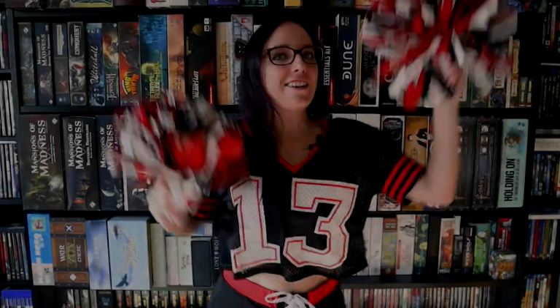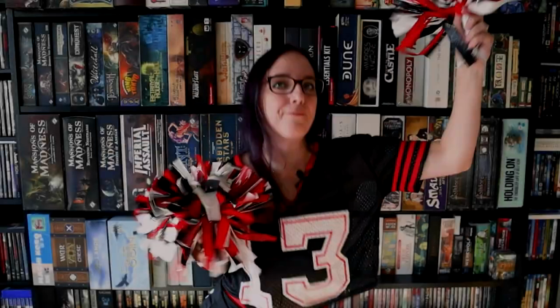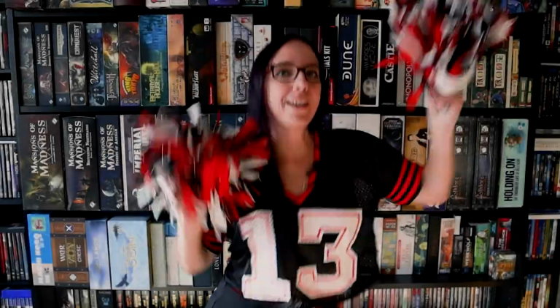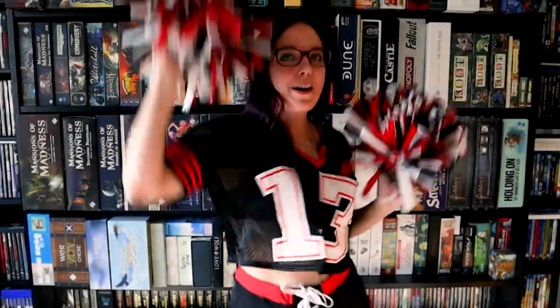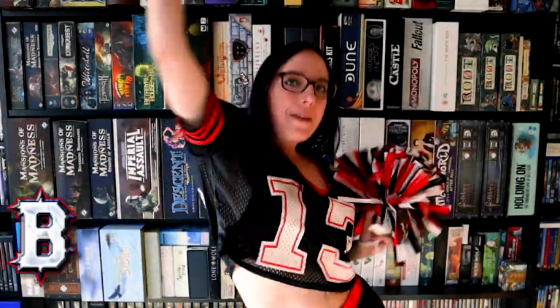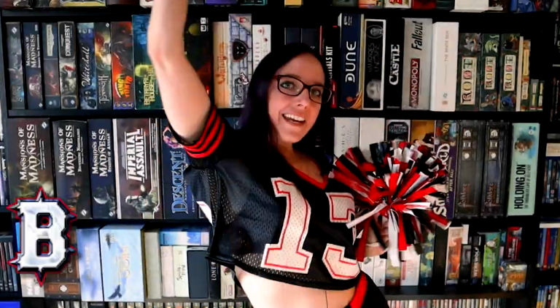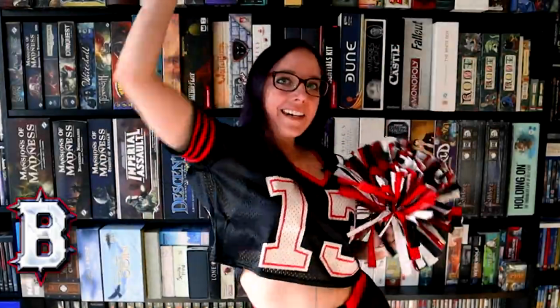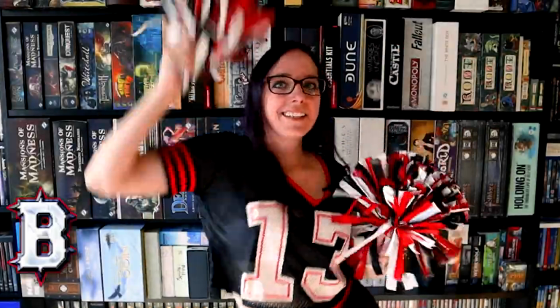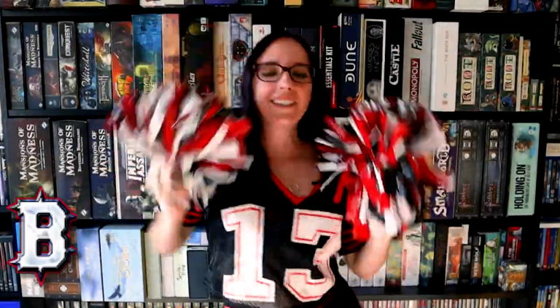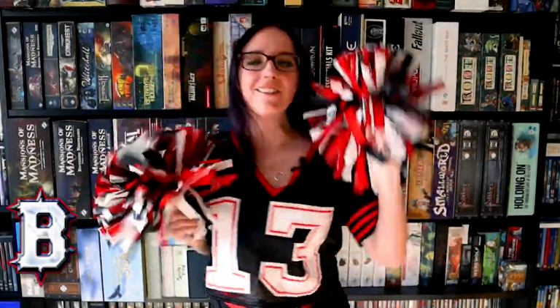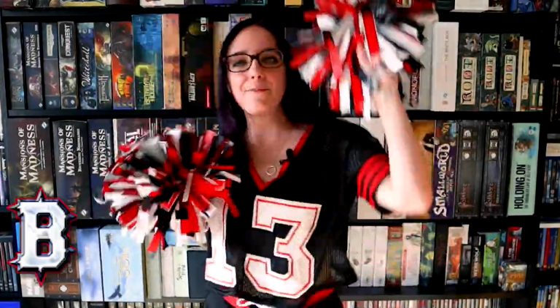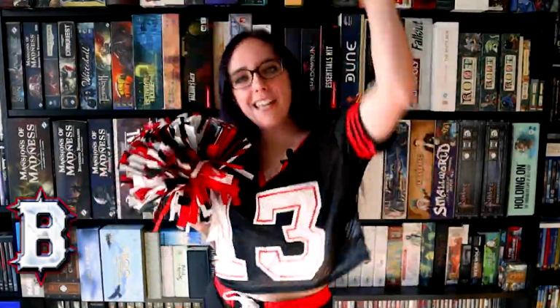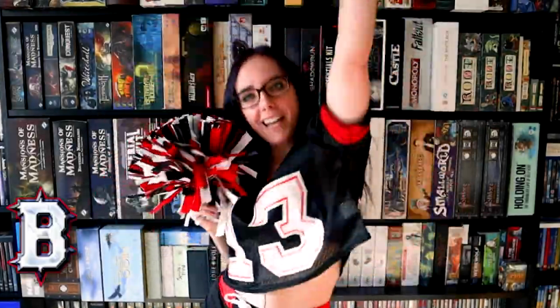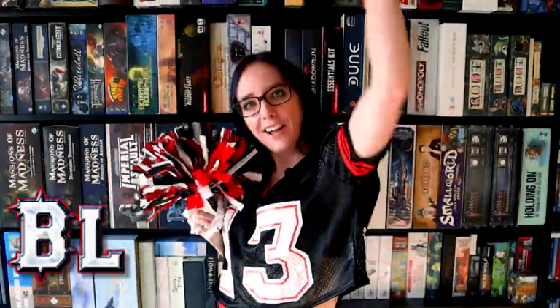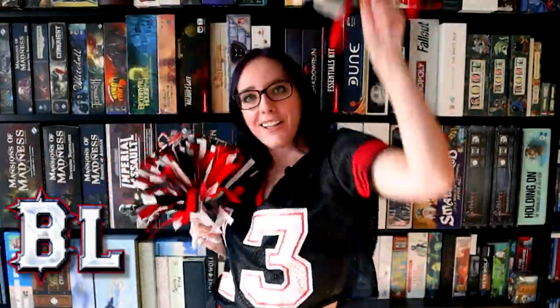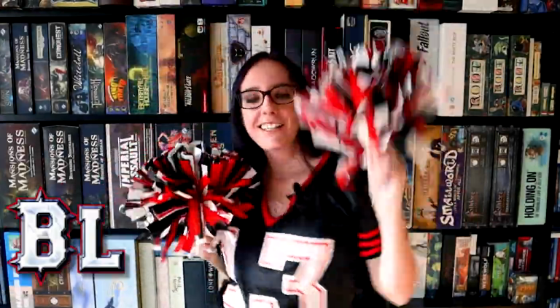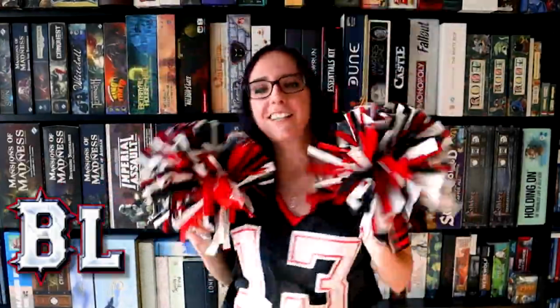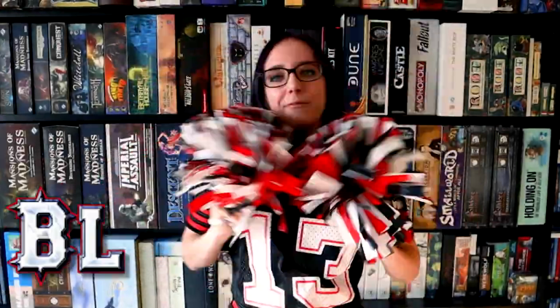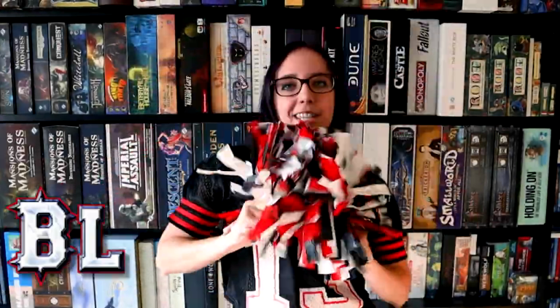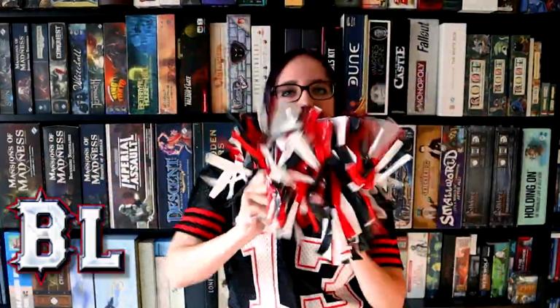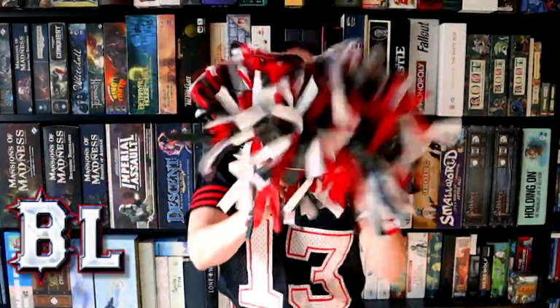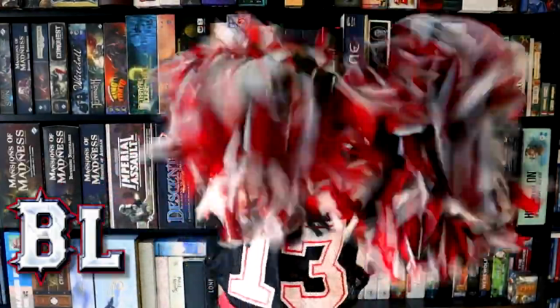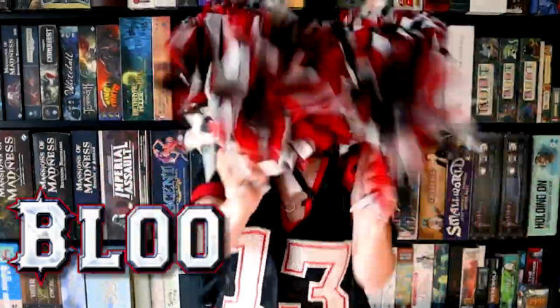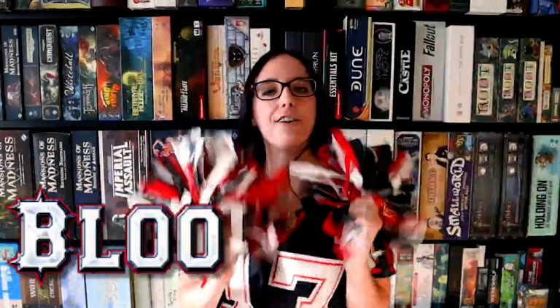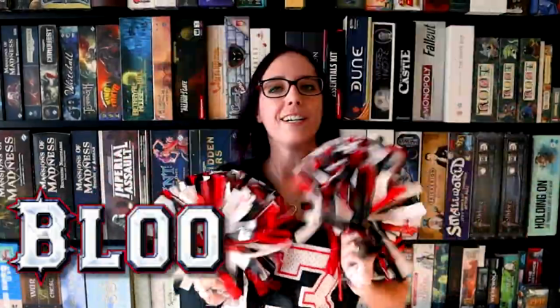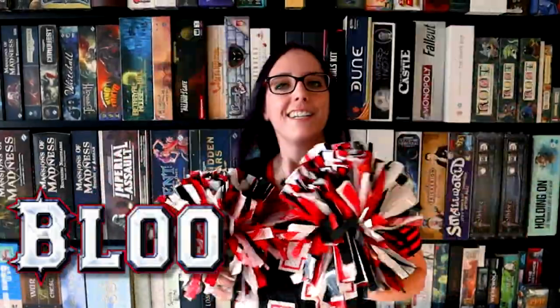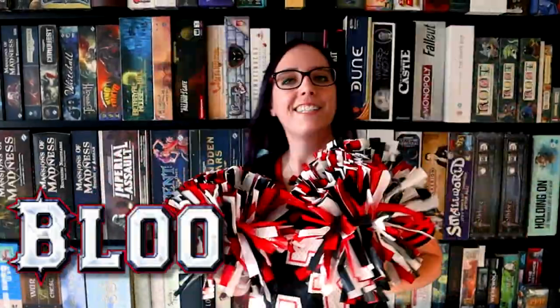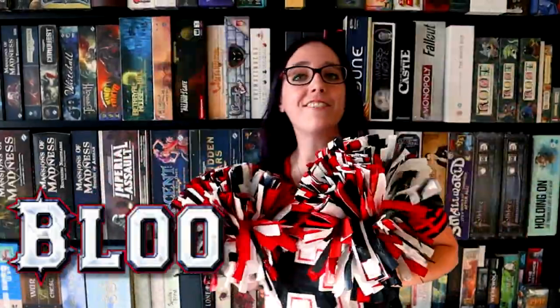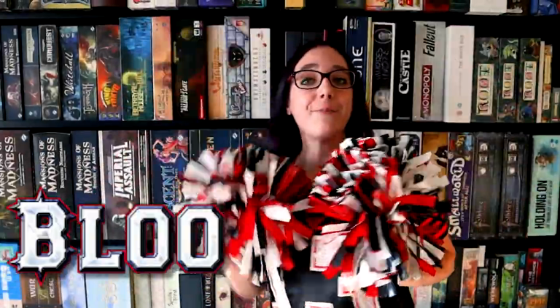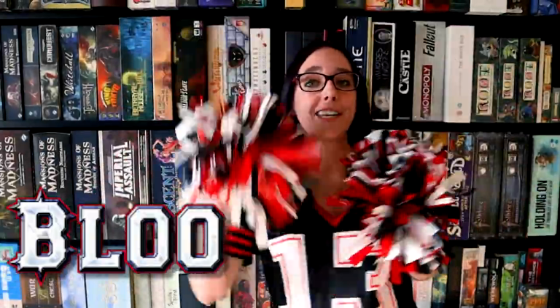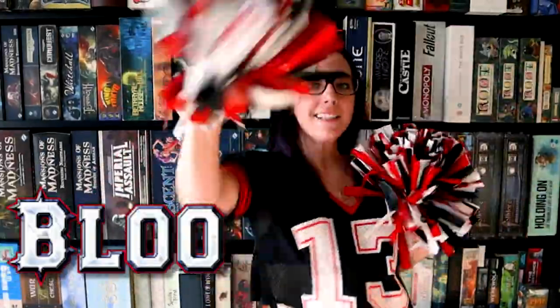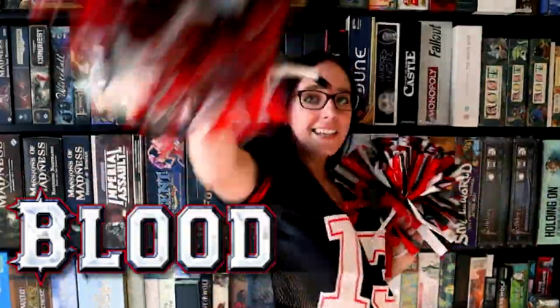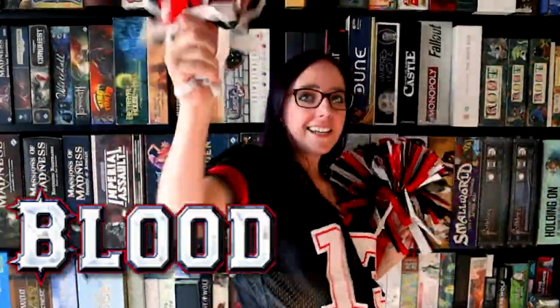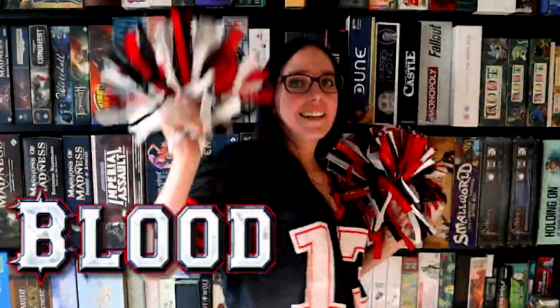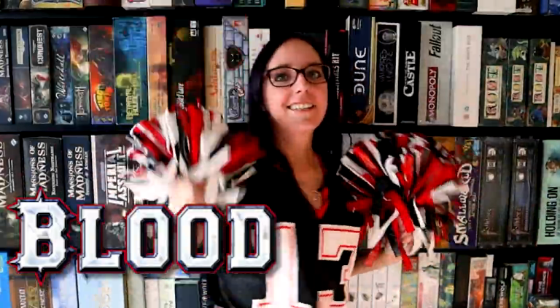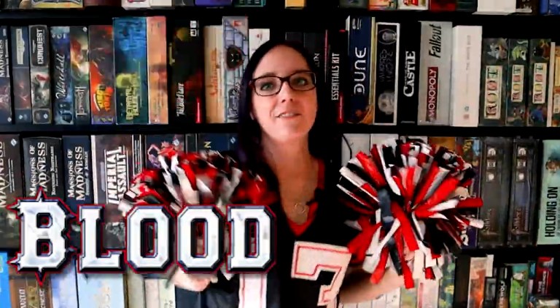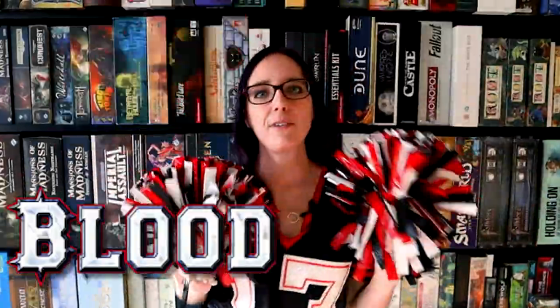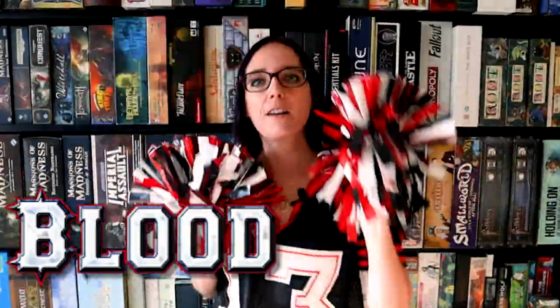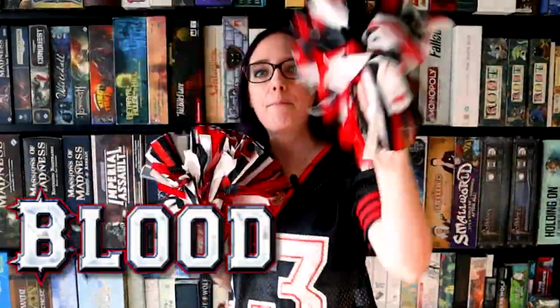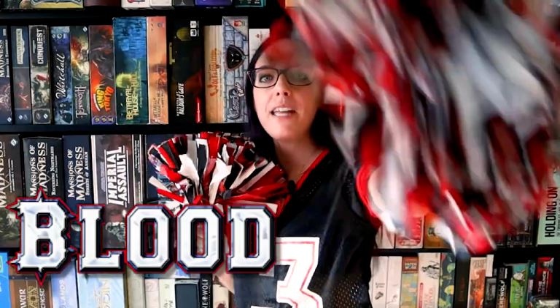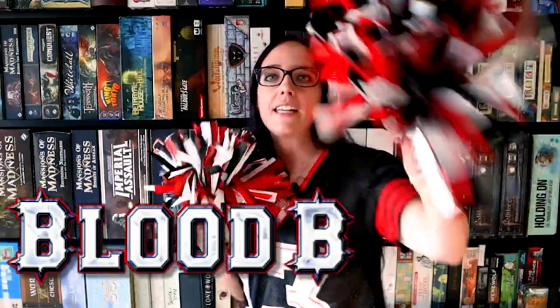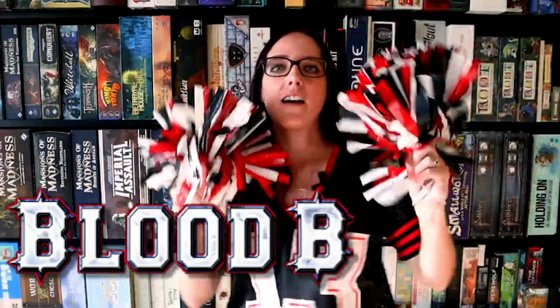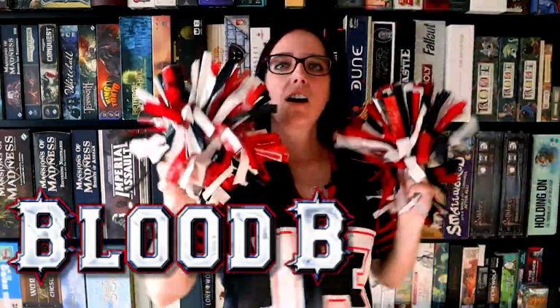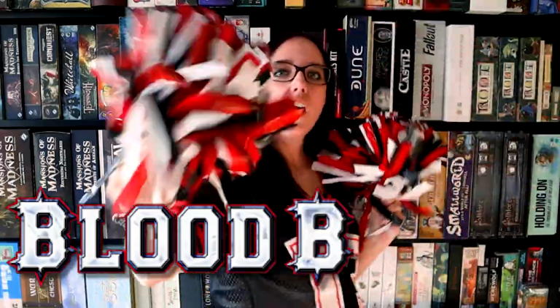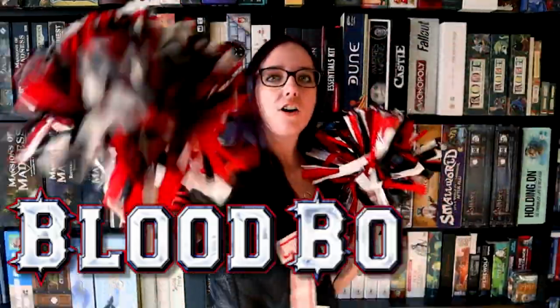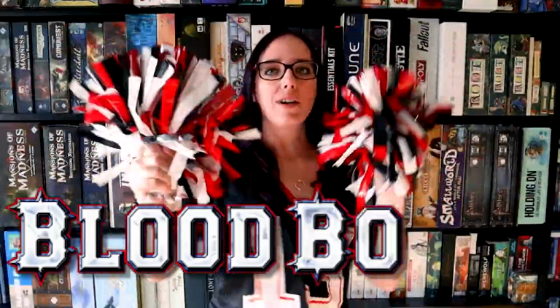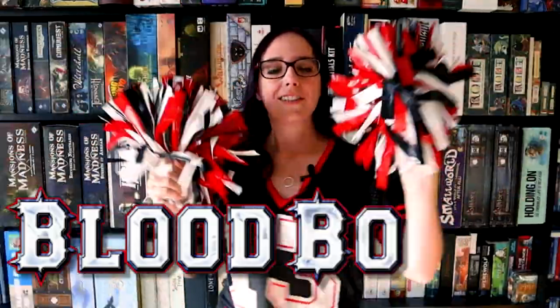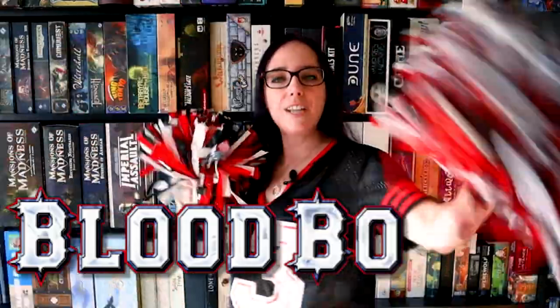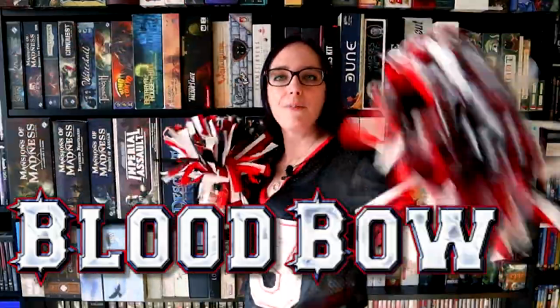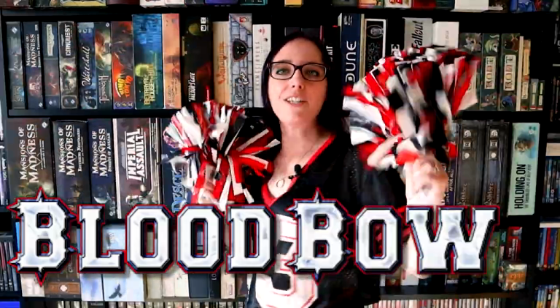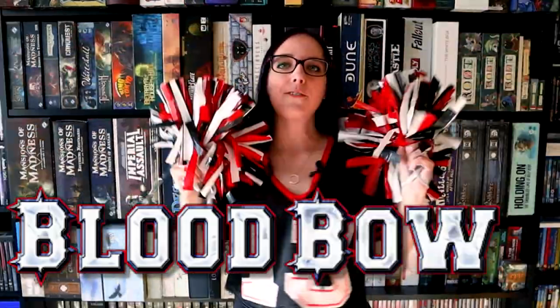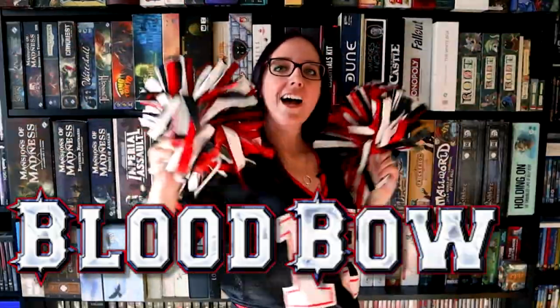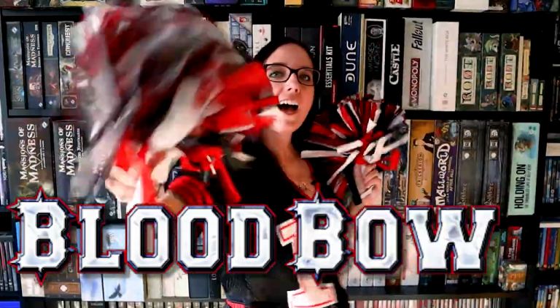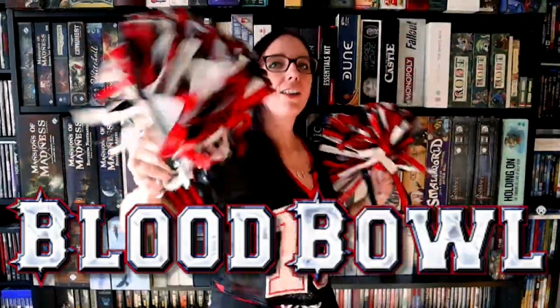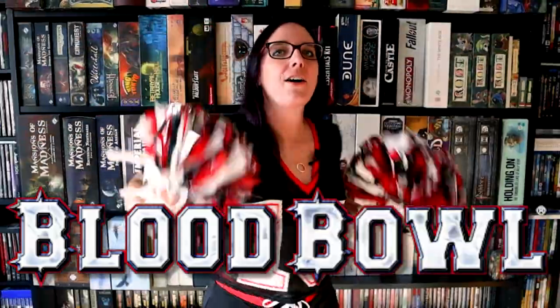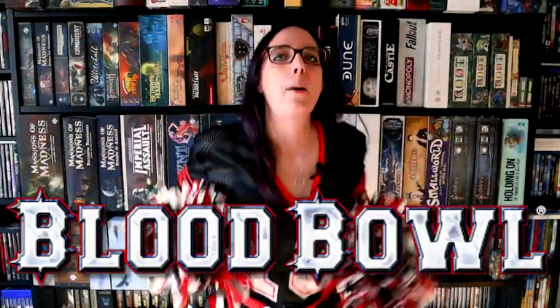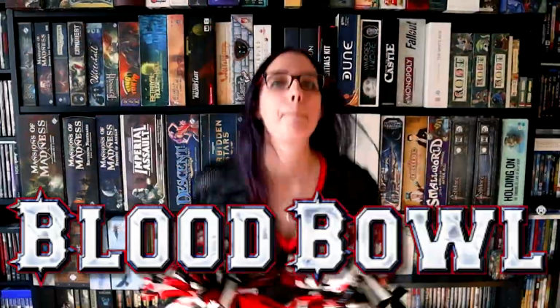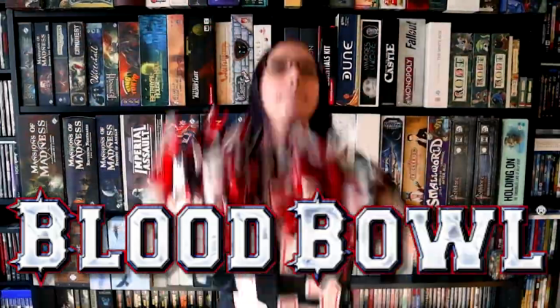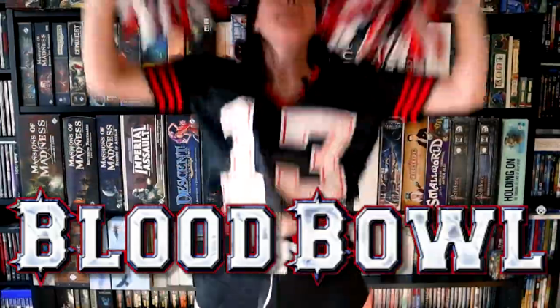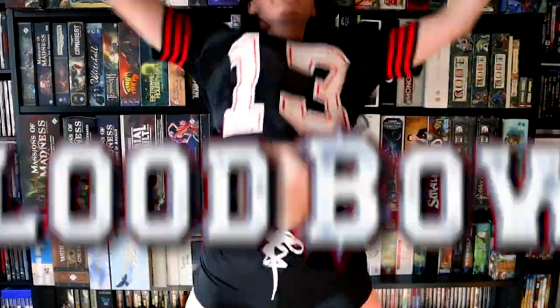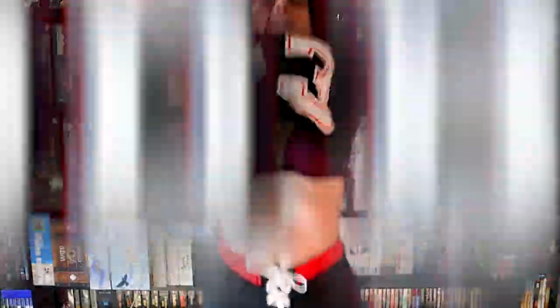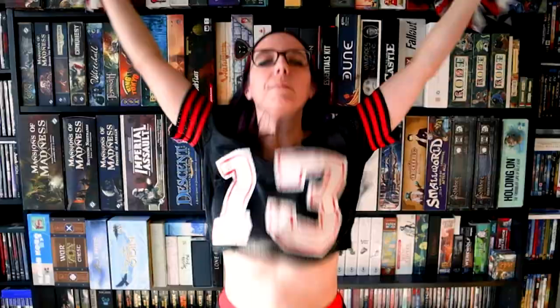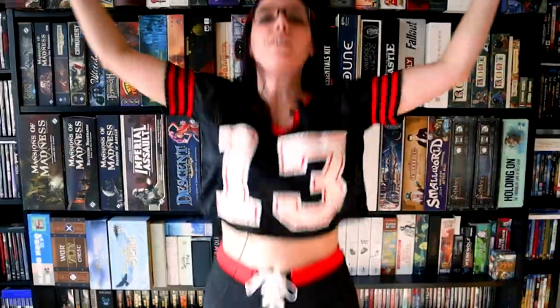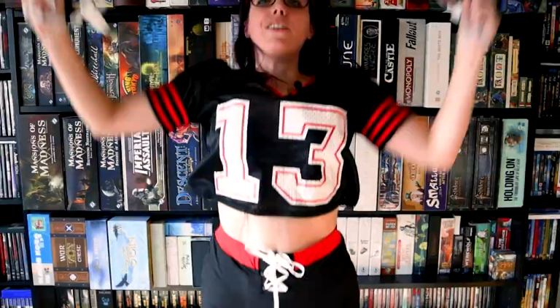Give me a B, give me an L, give me a double O, give me a D, give me a B, O, W, L — Blood Bowl!